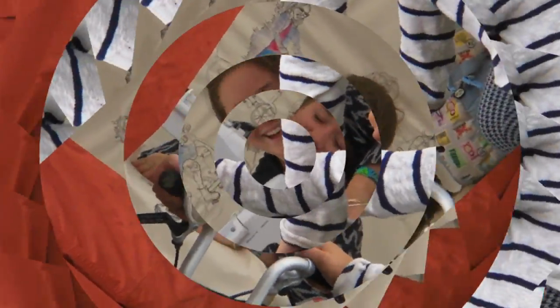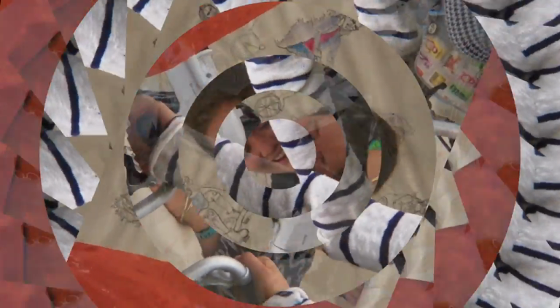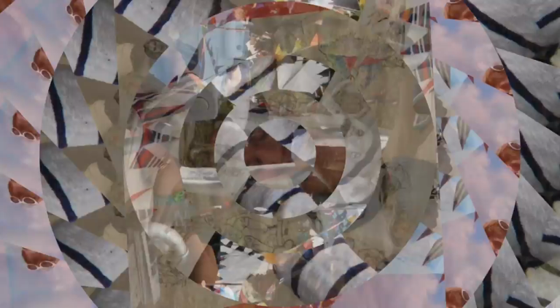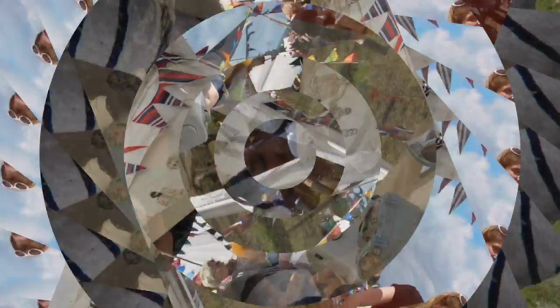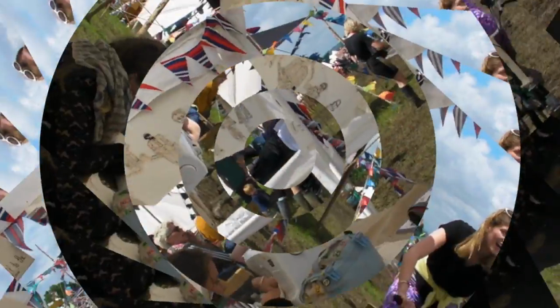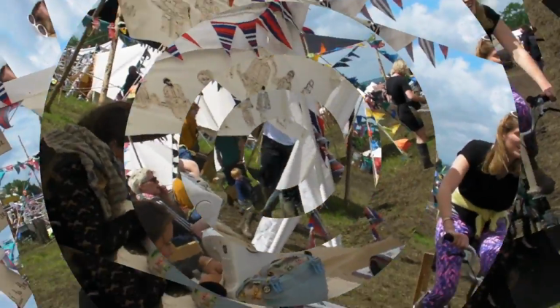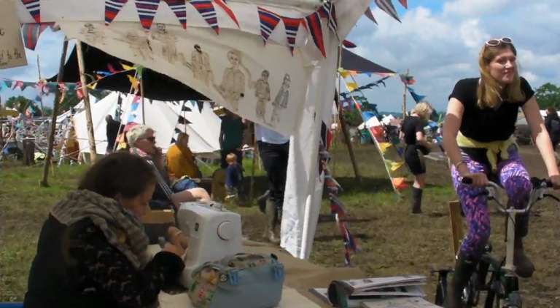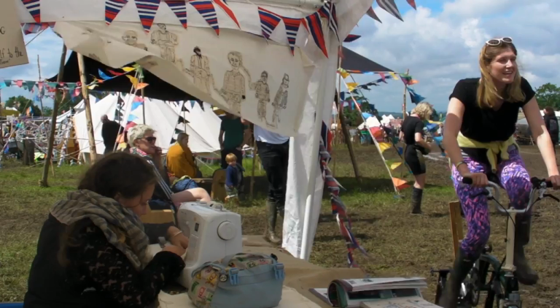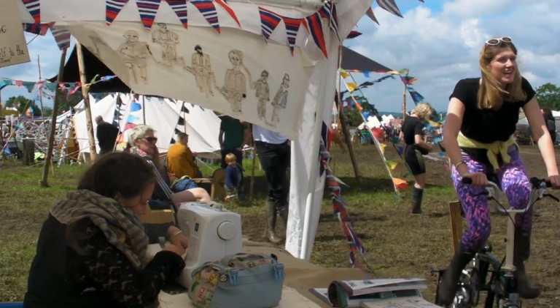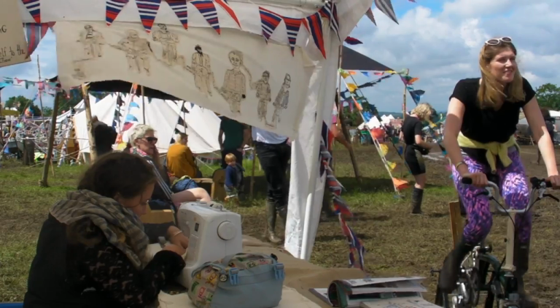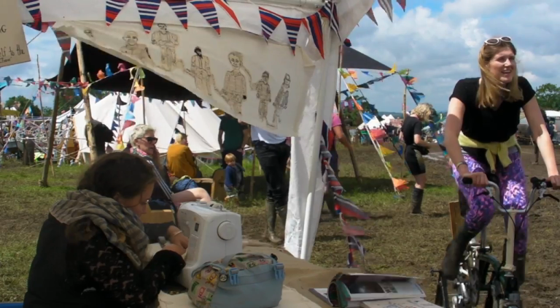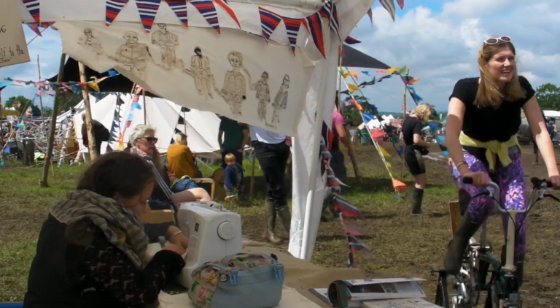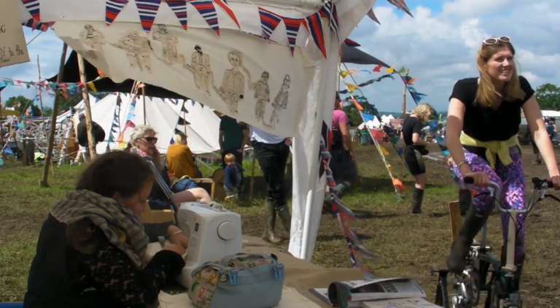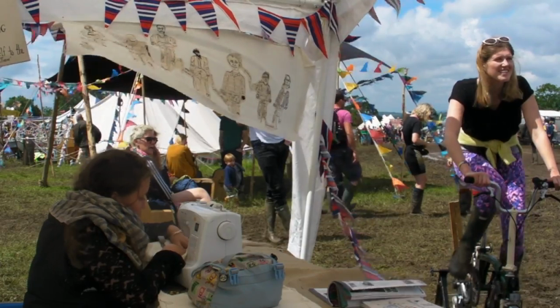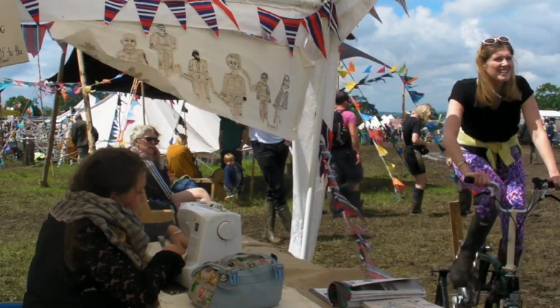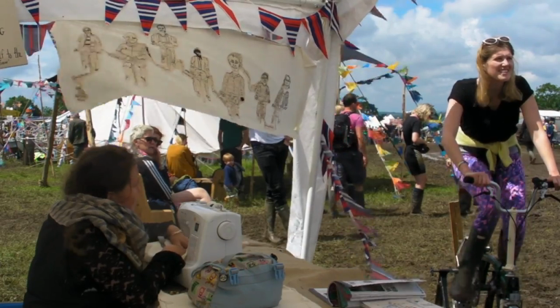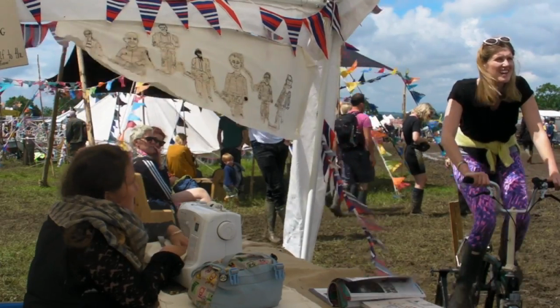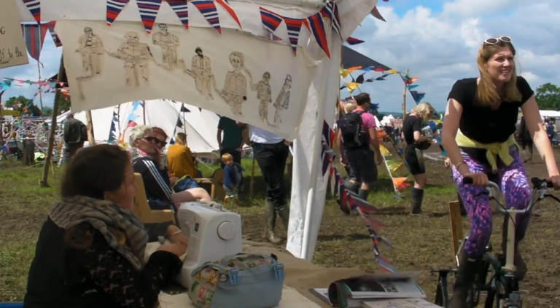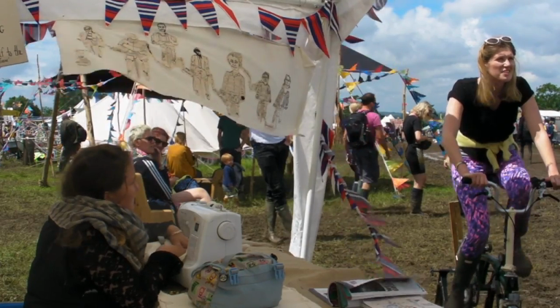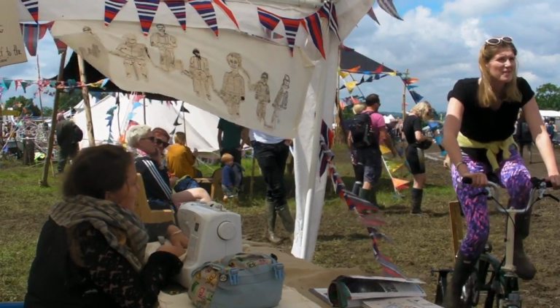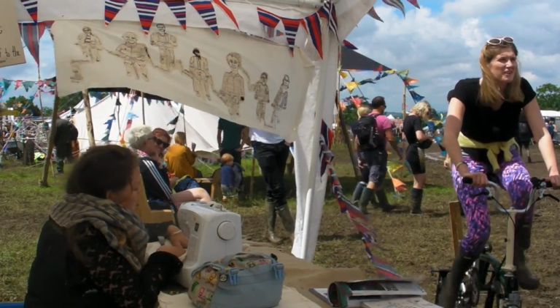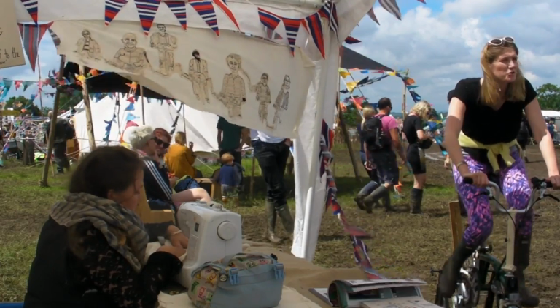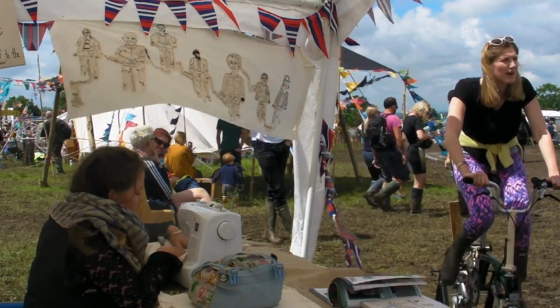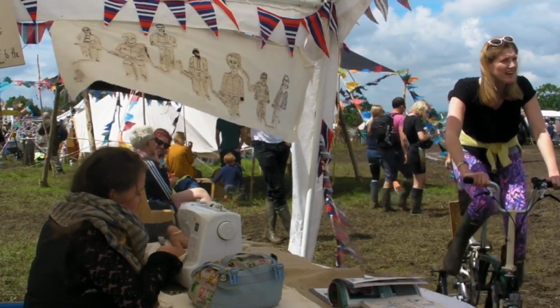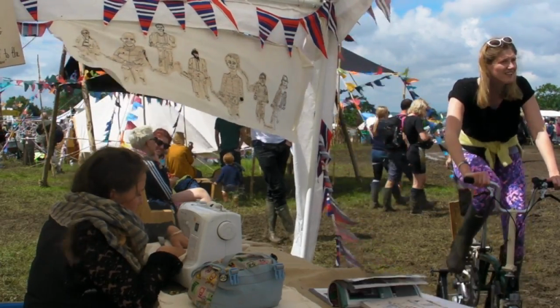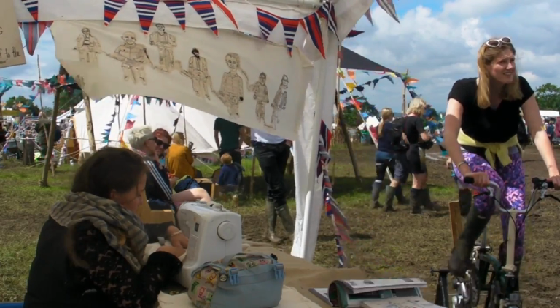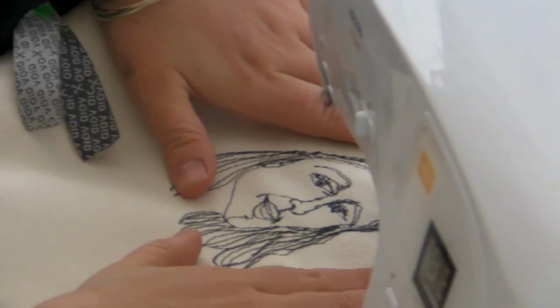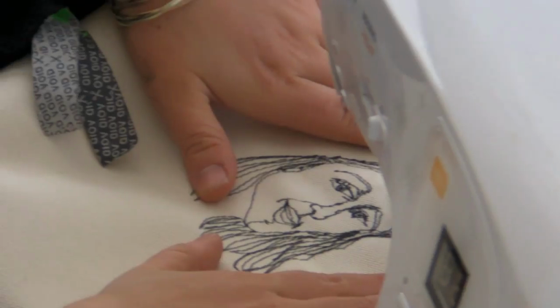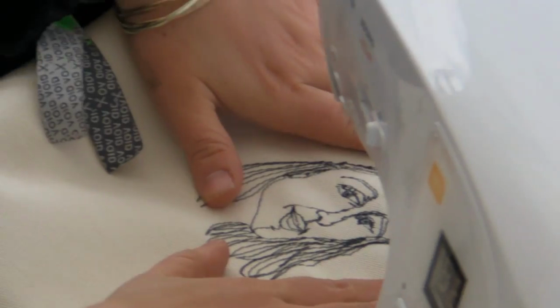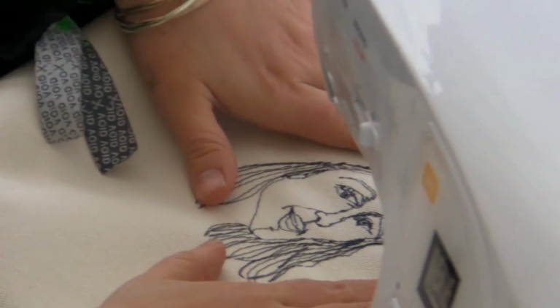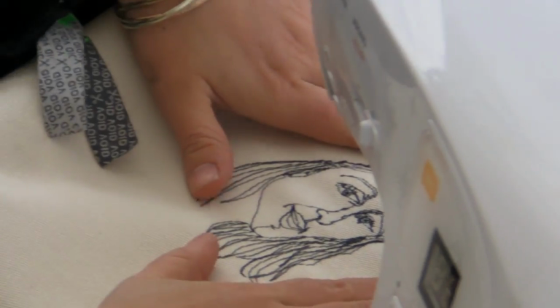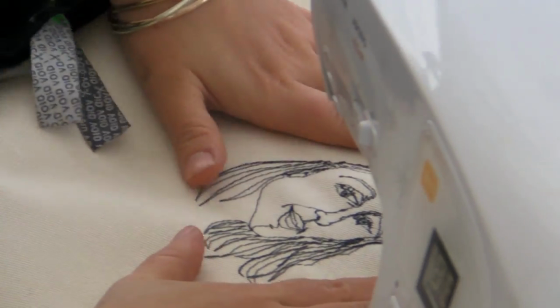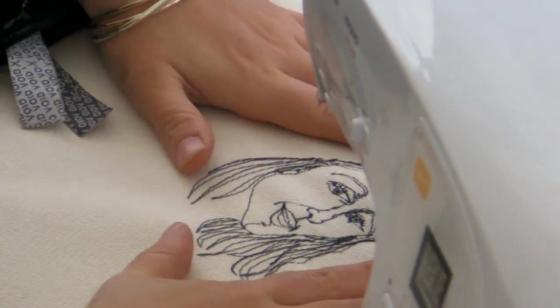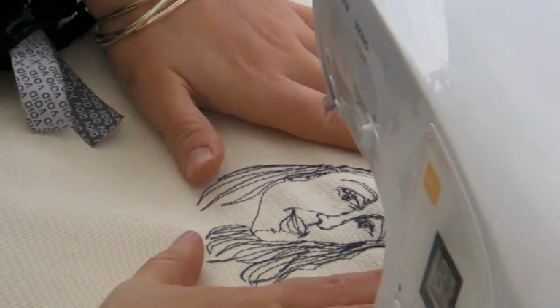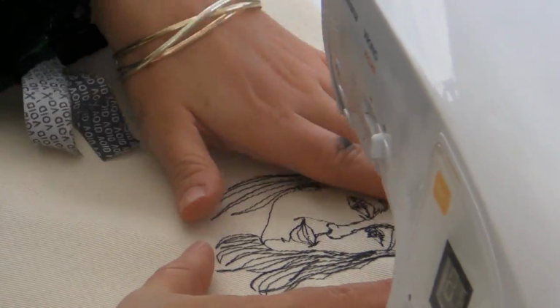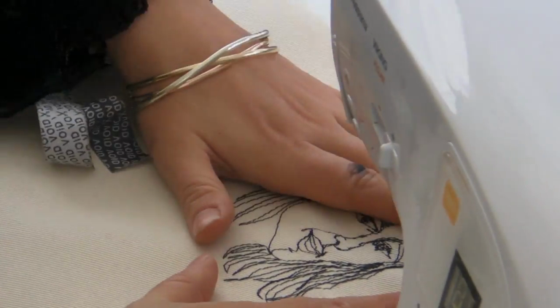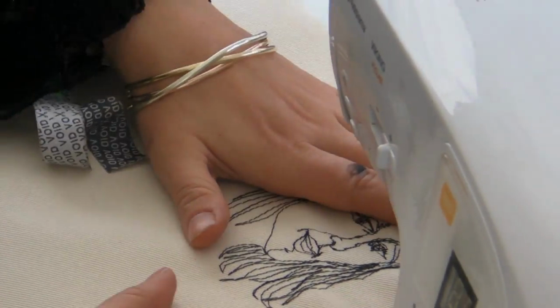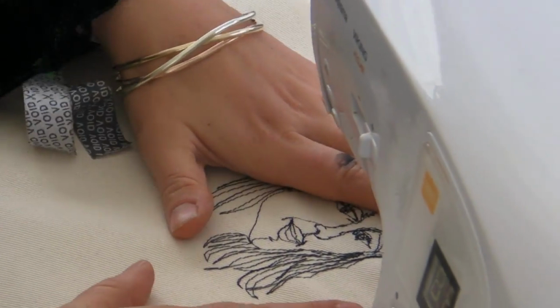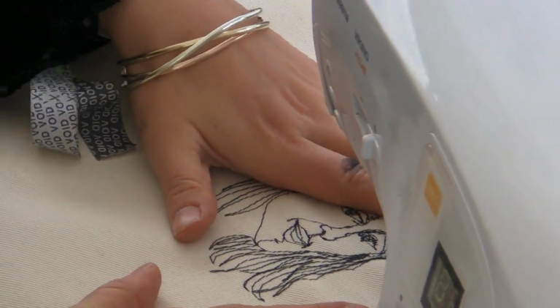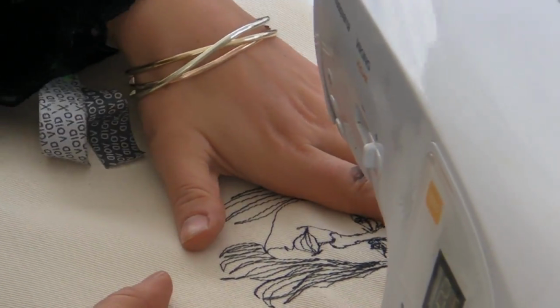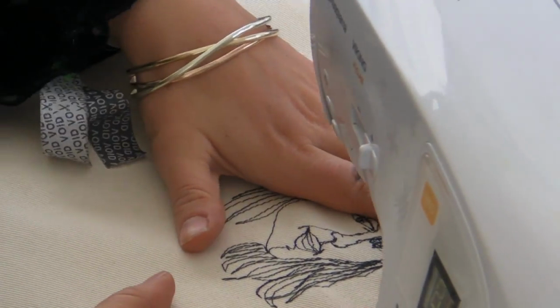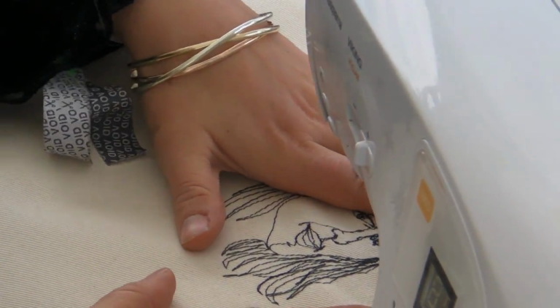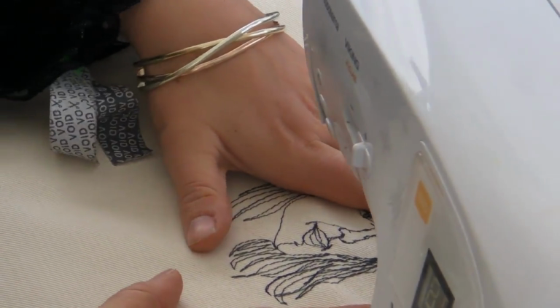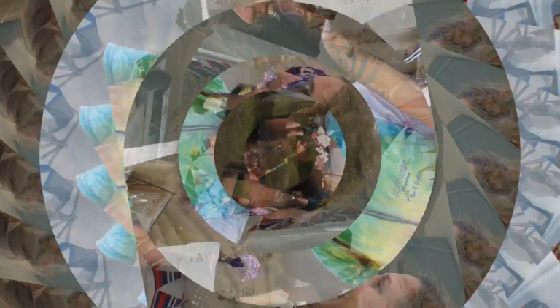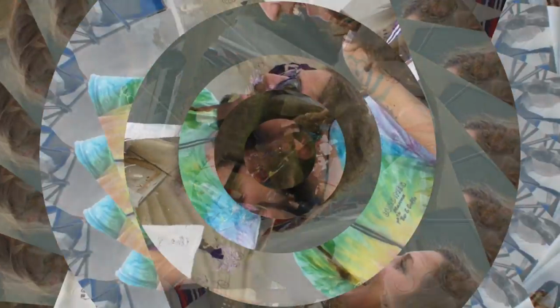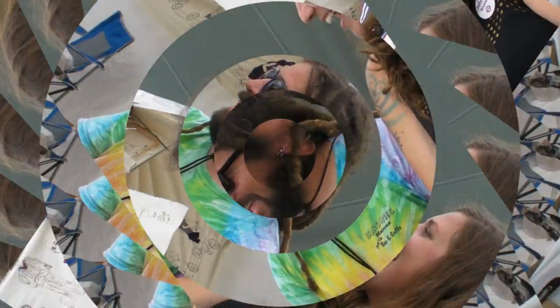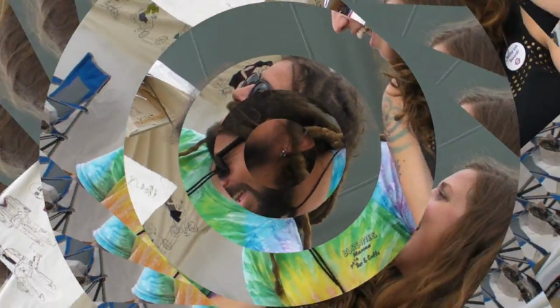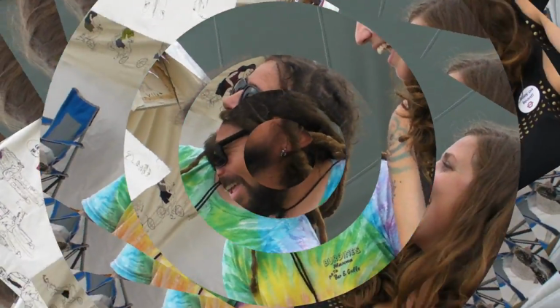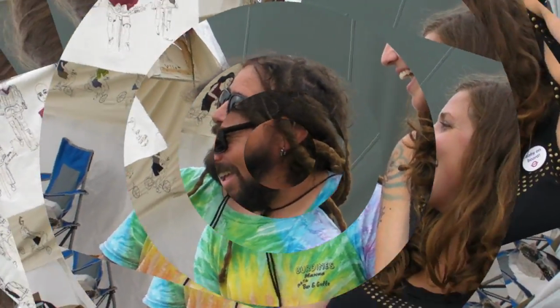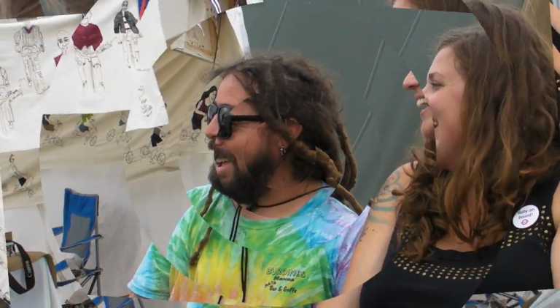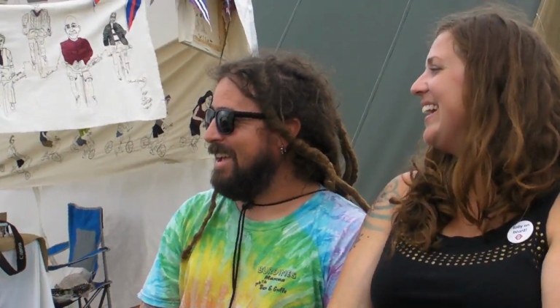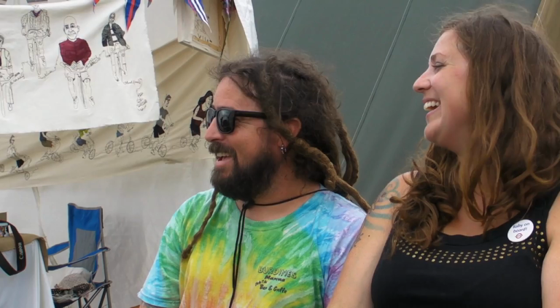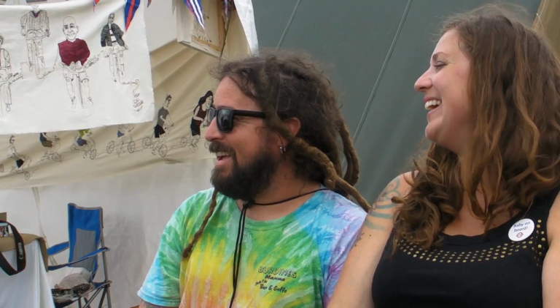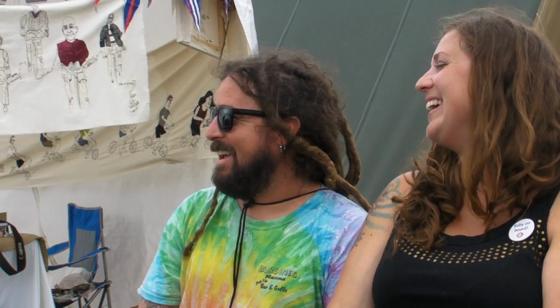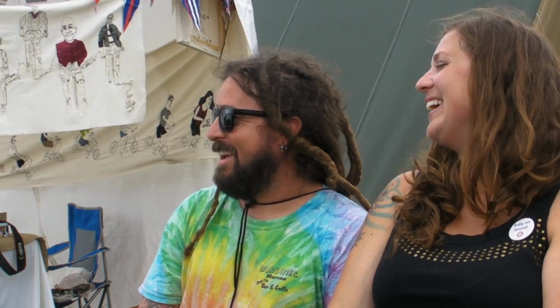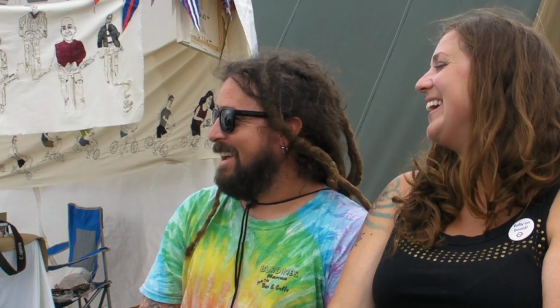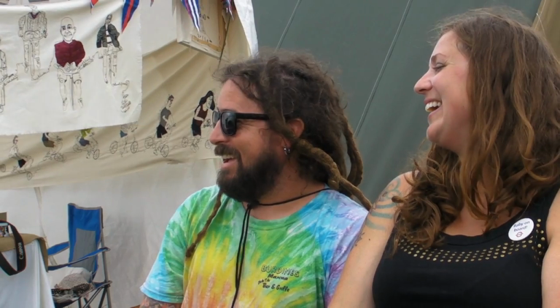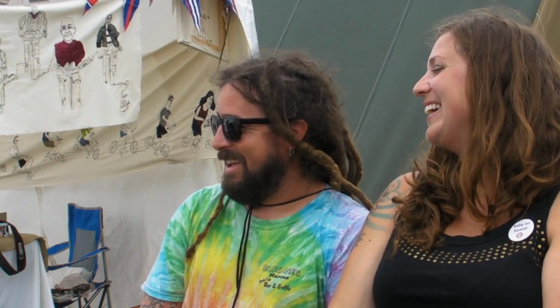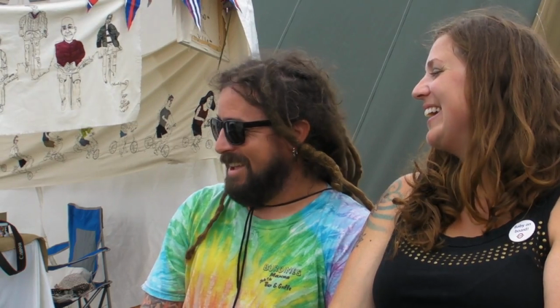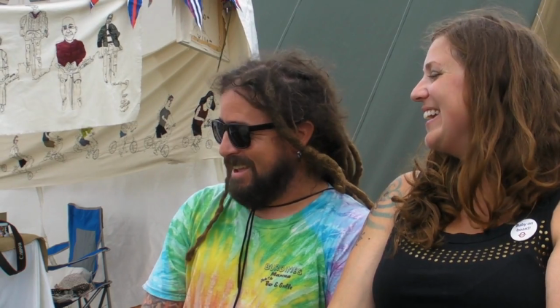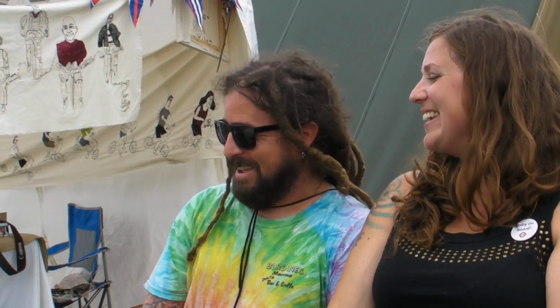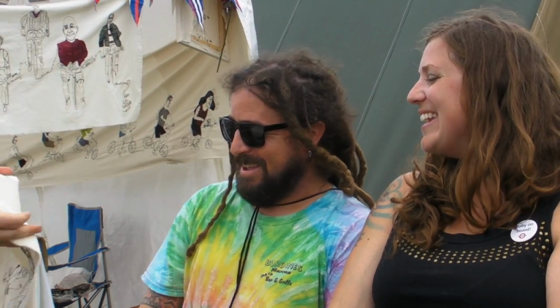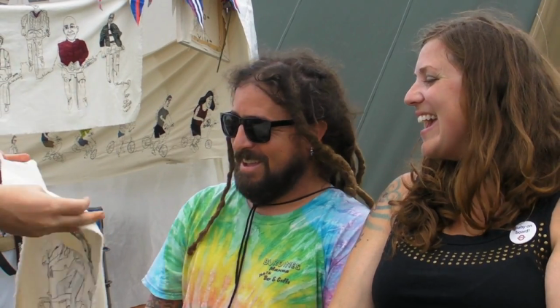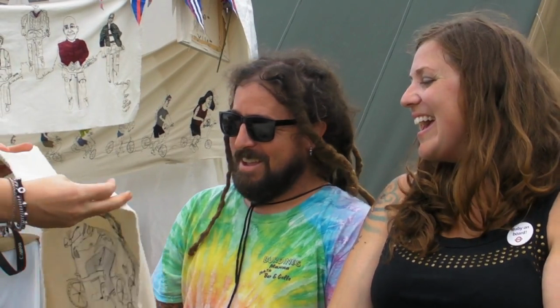I have been coming since I was about 12. We've just had our portraits stitched while we powered the sewing machine with a stationary bicycle. Yay!